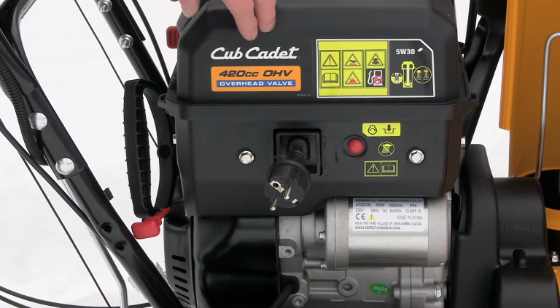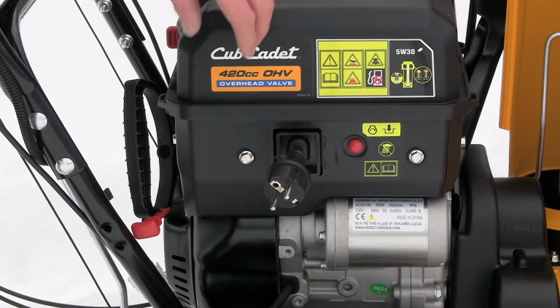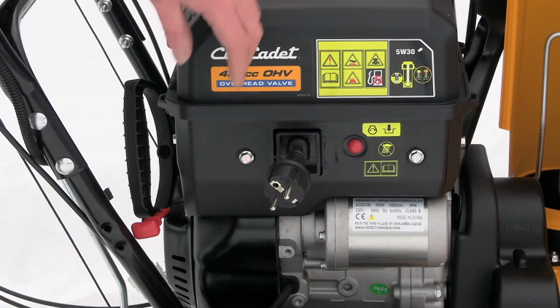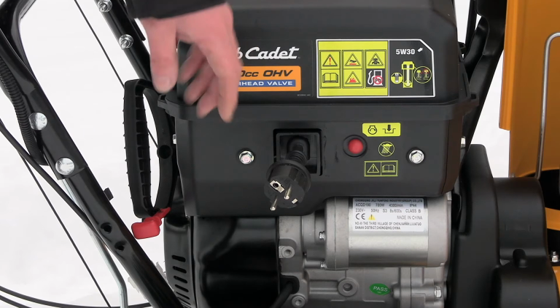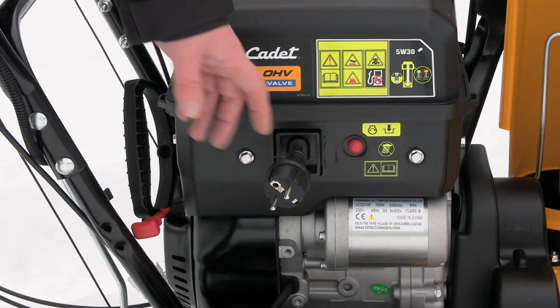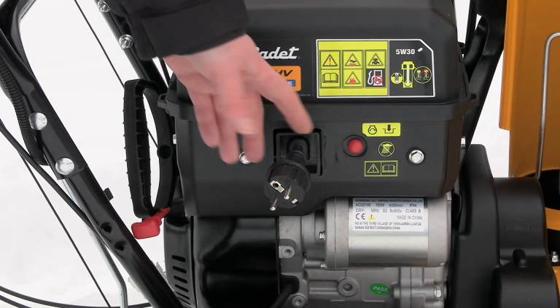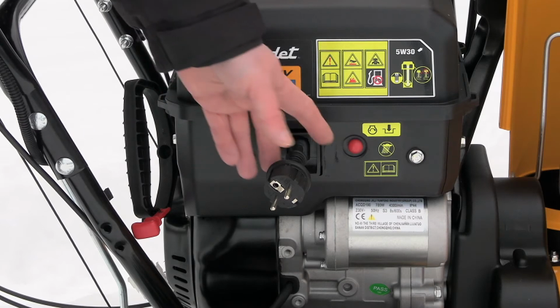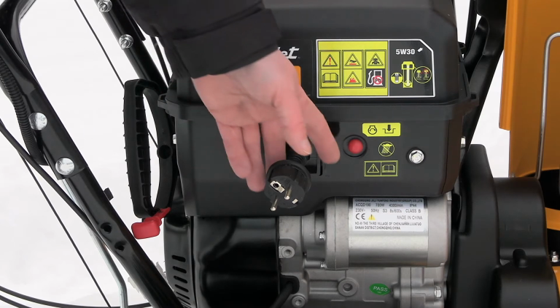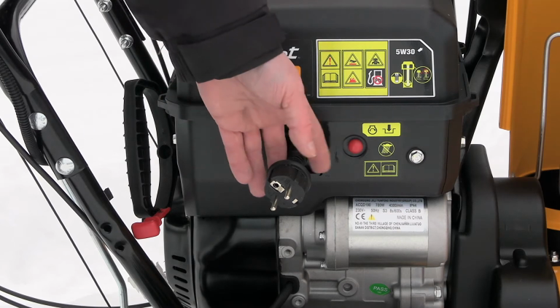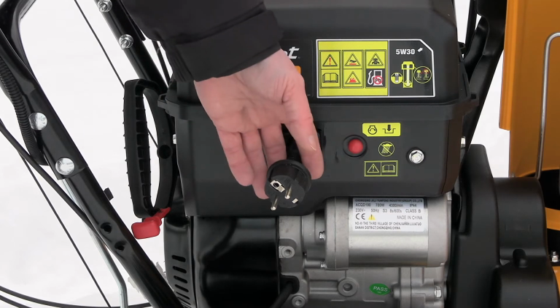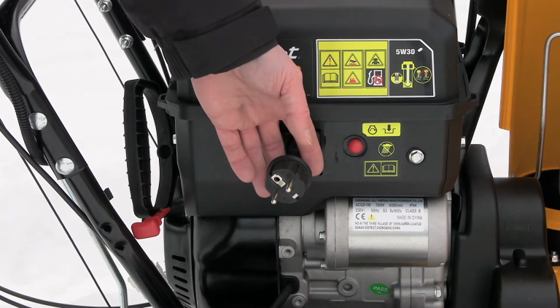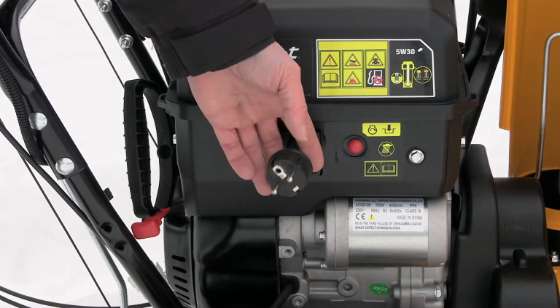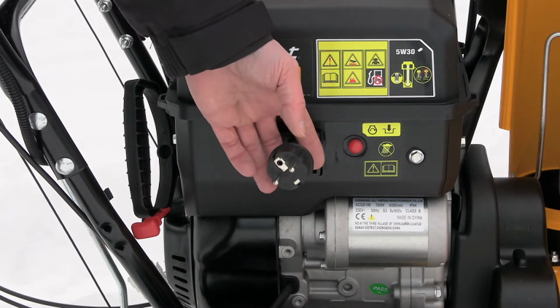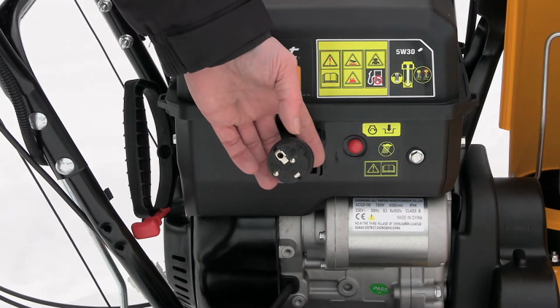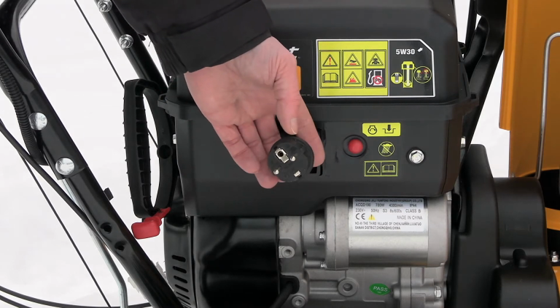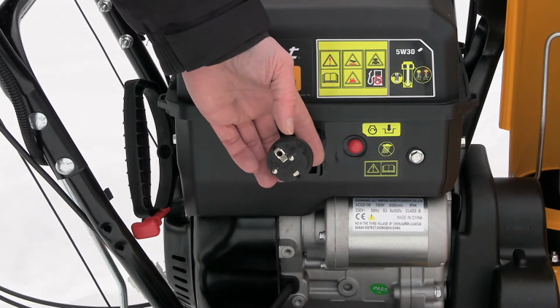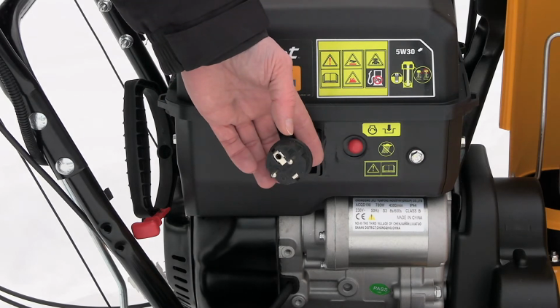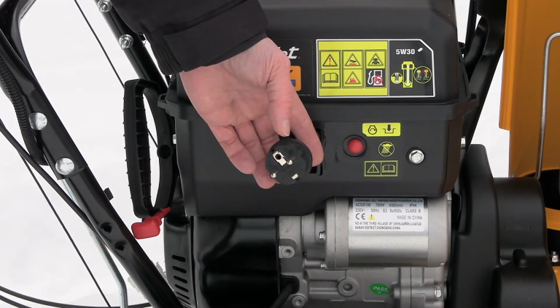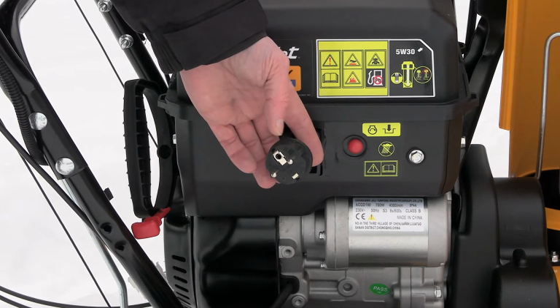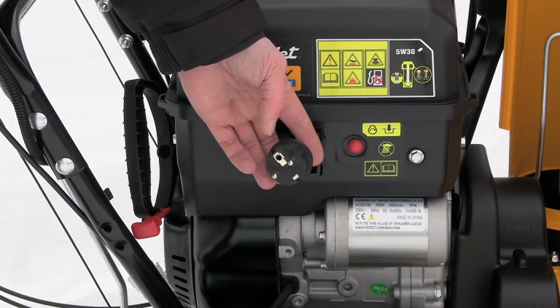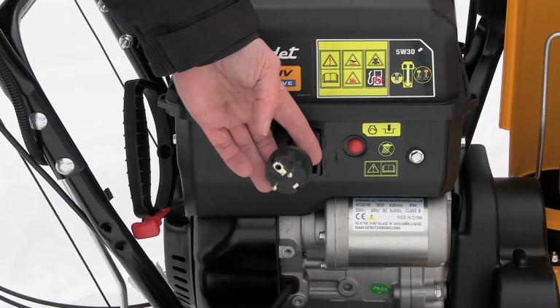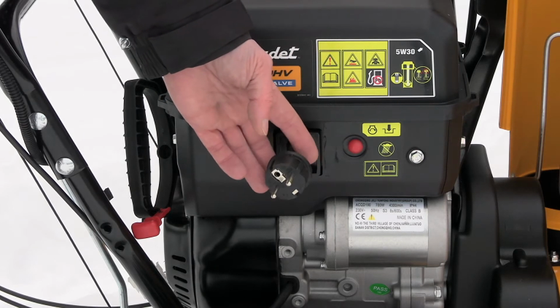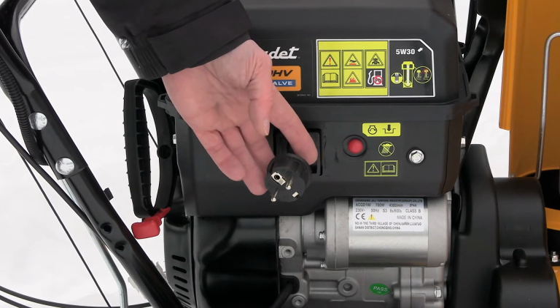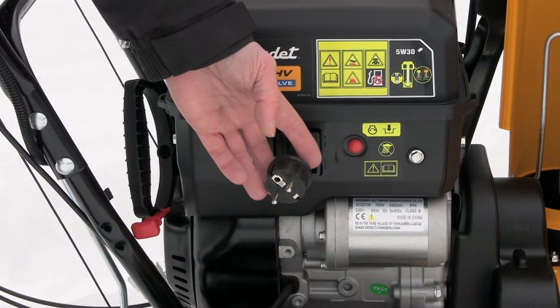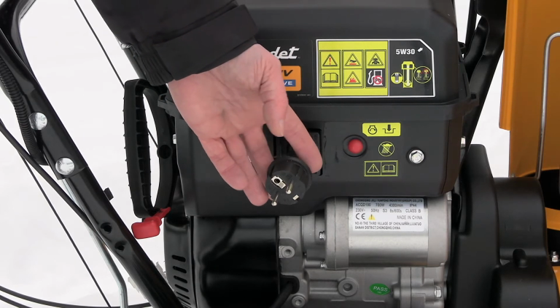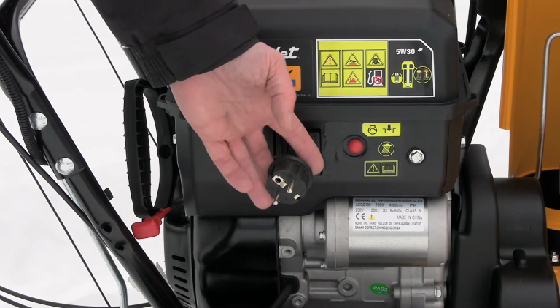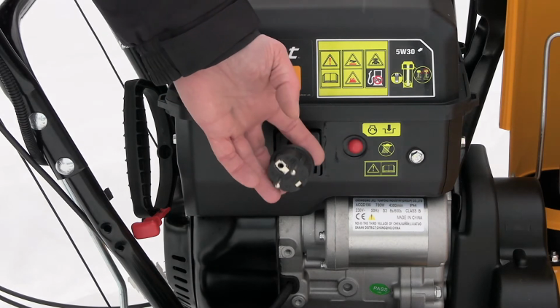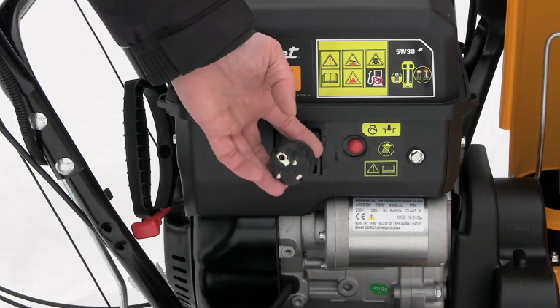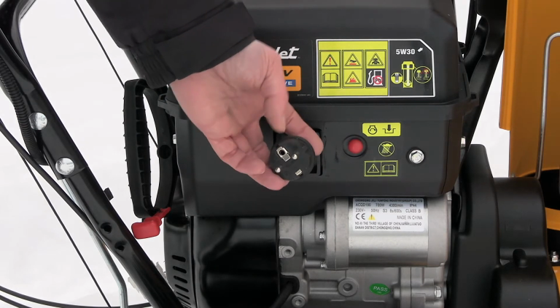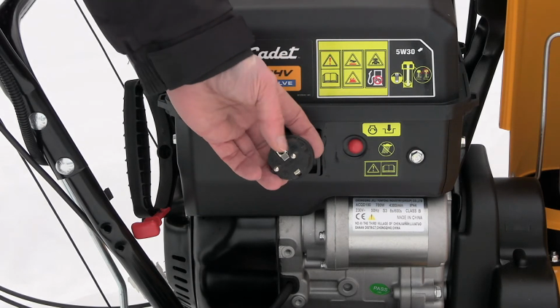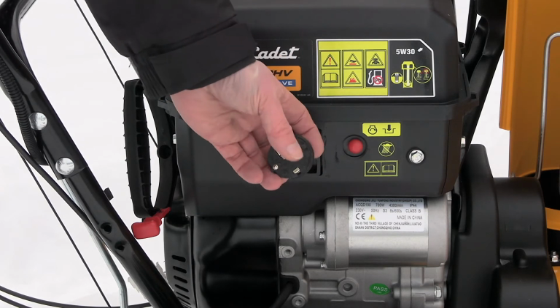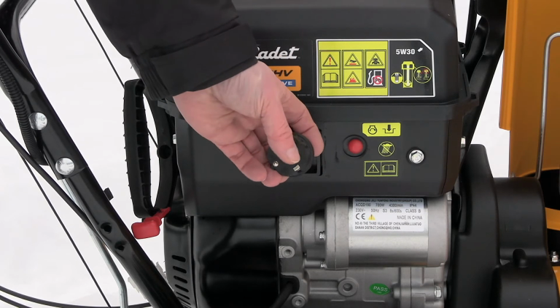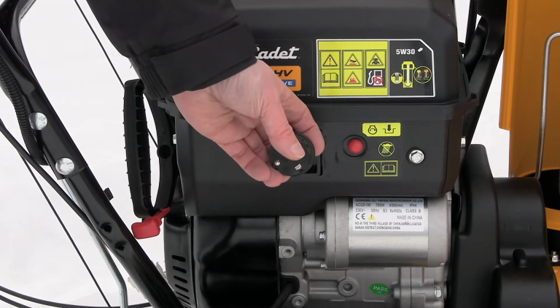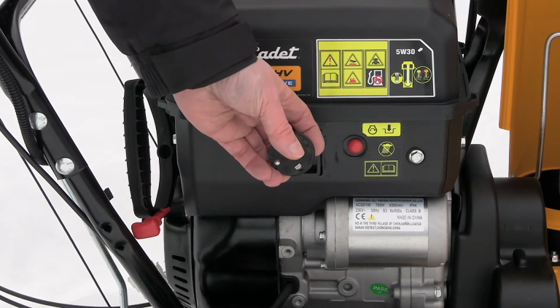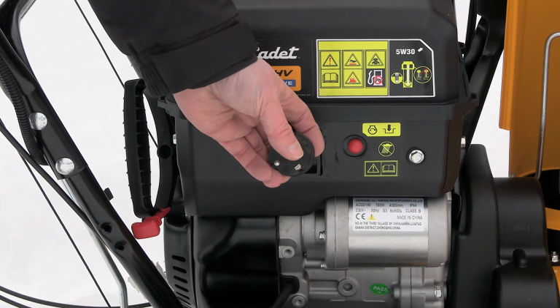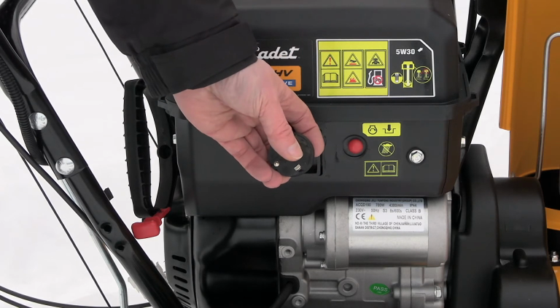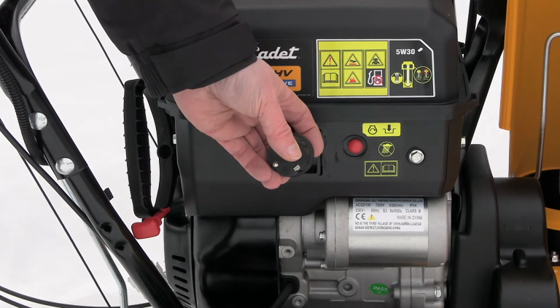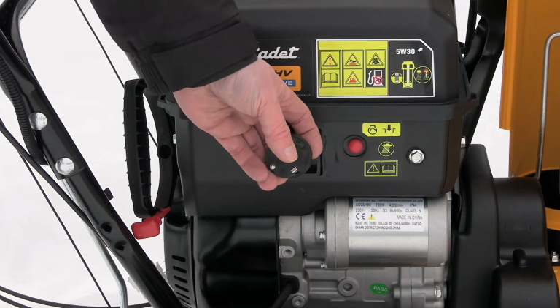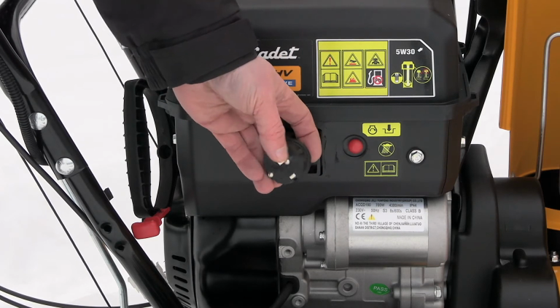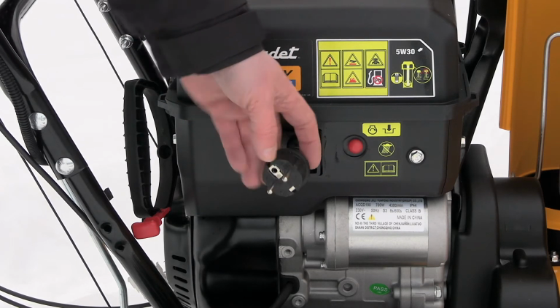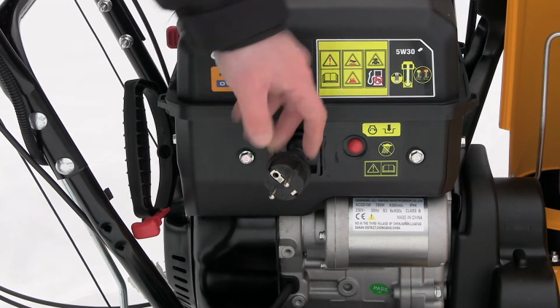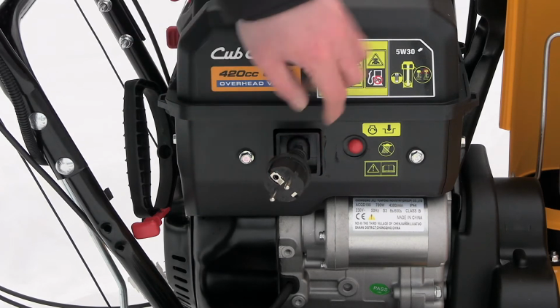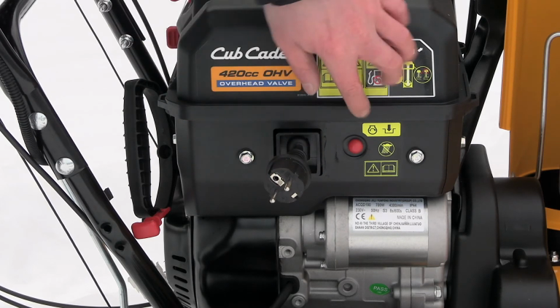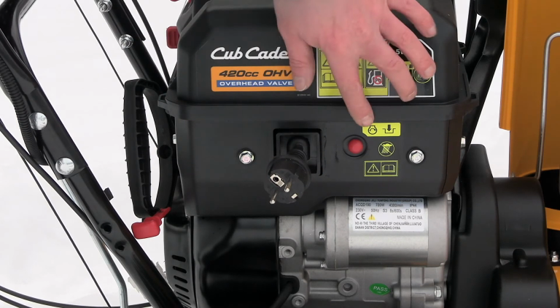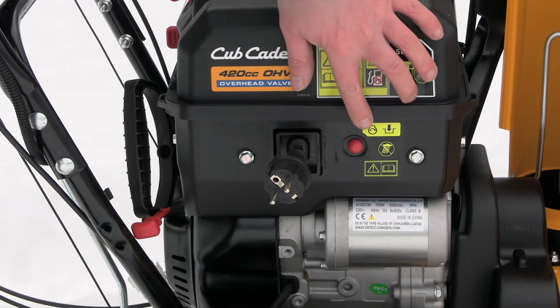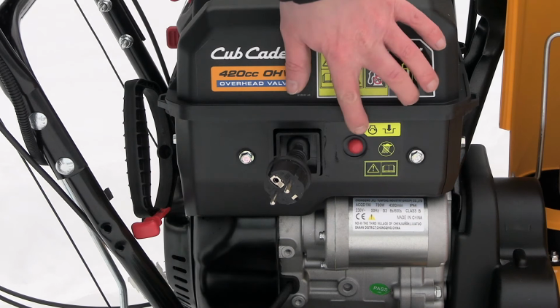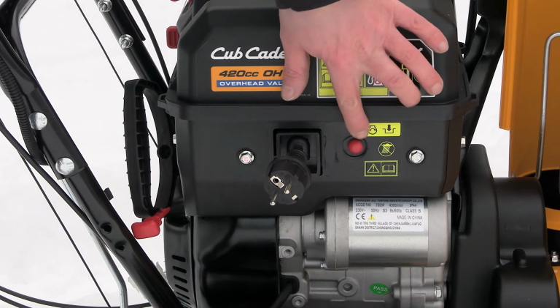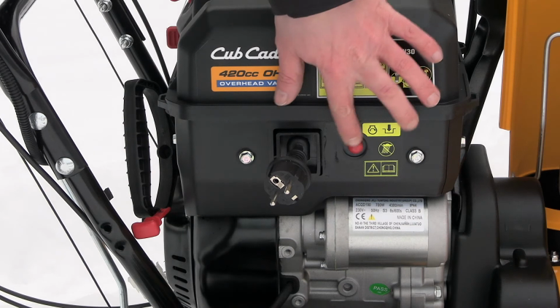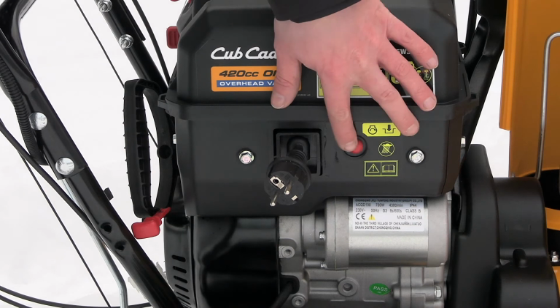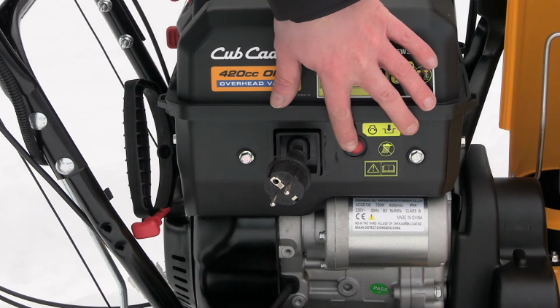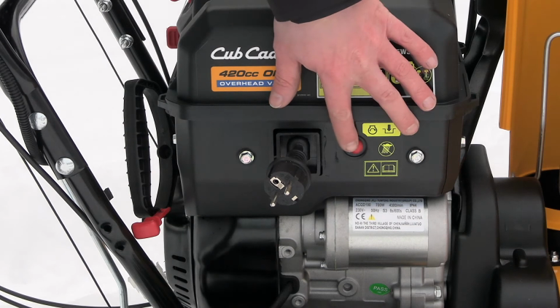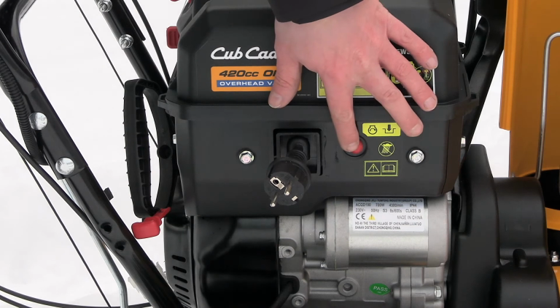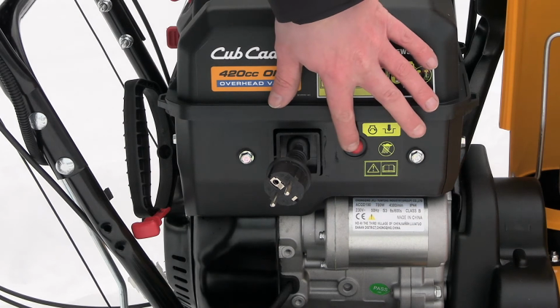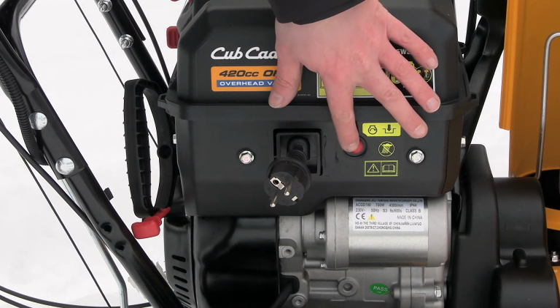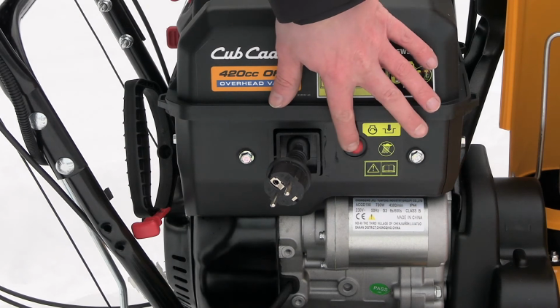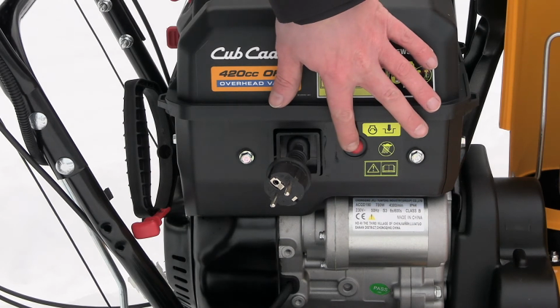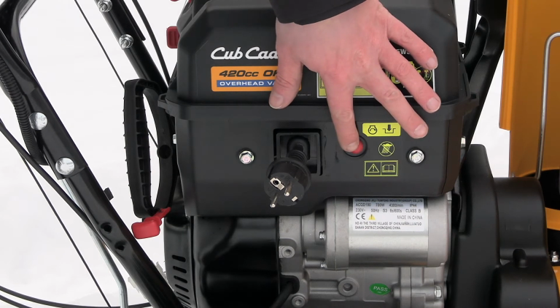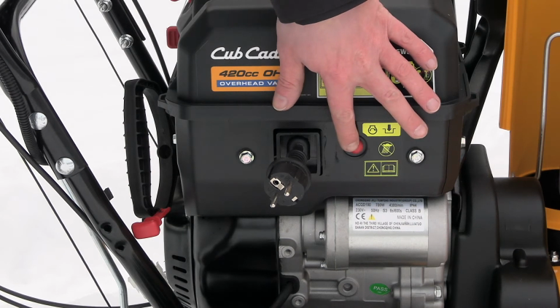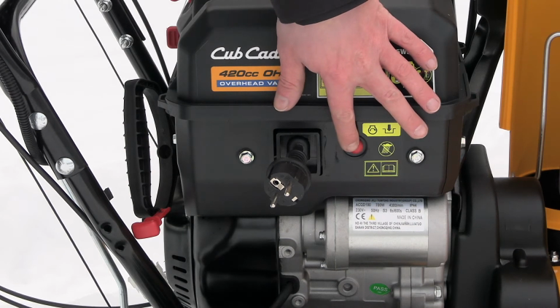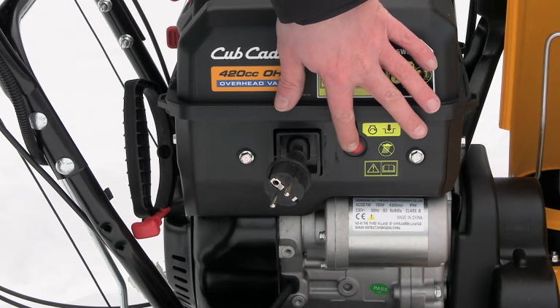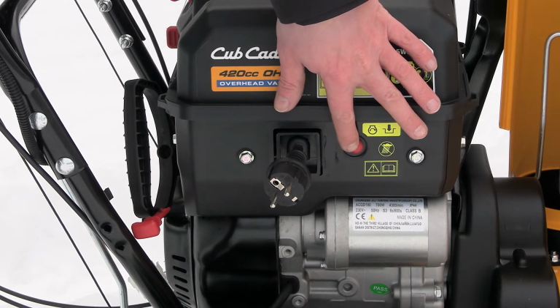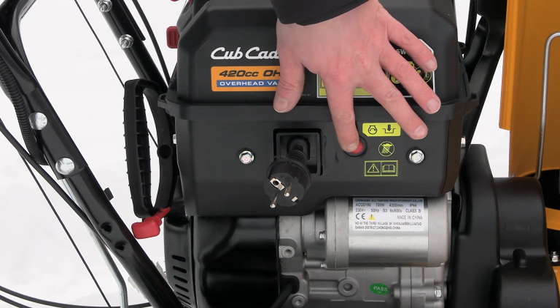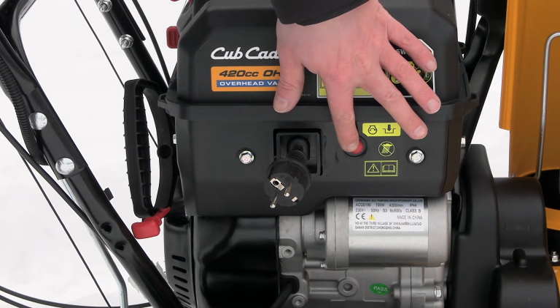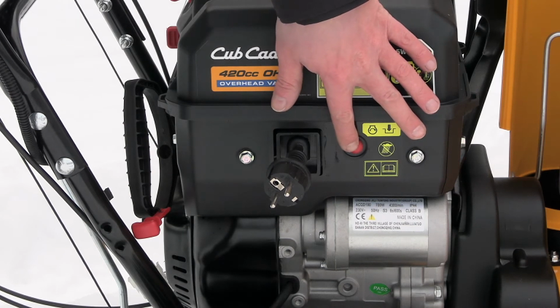It has an electric start — just connect the socket here and push the red button to start the machine.